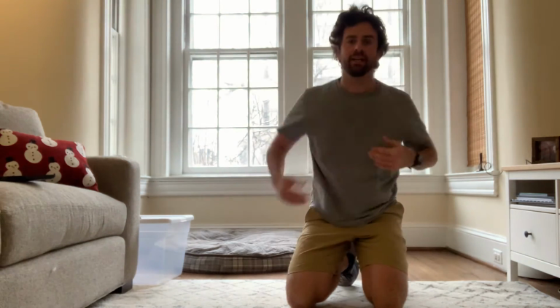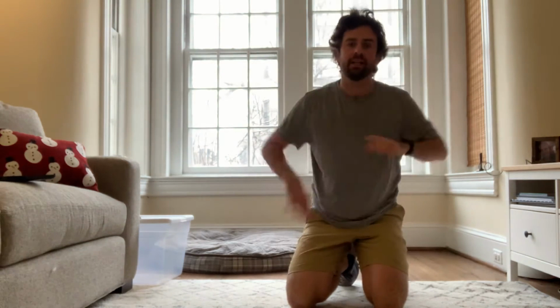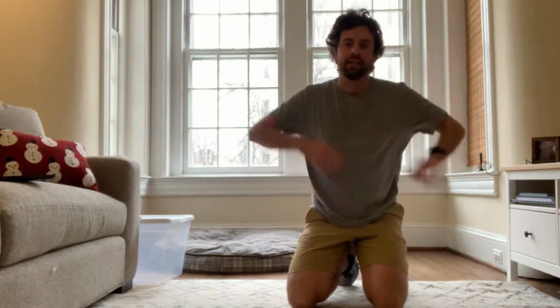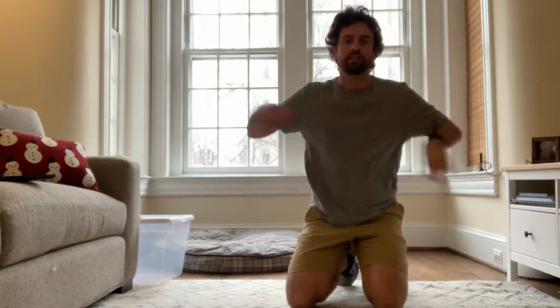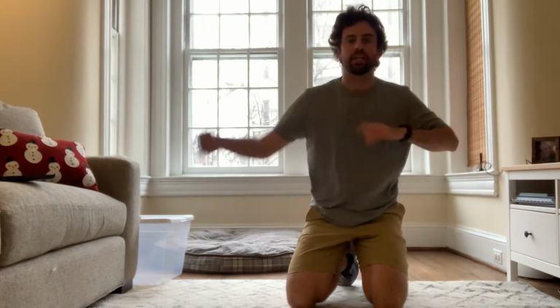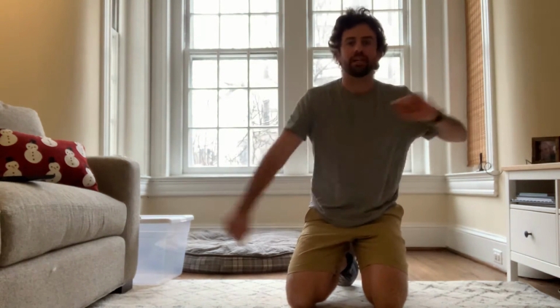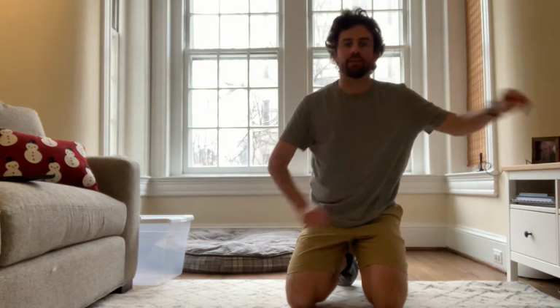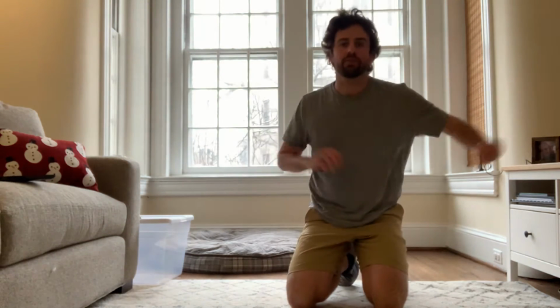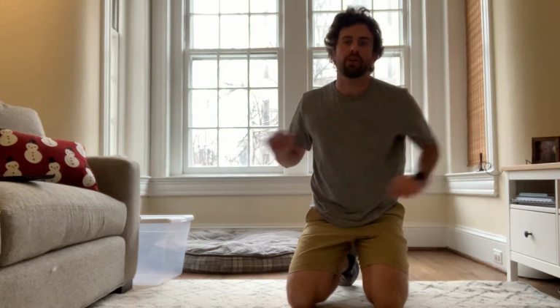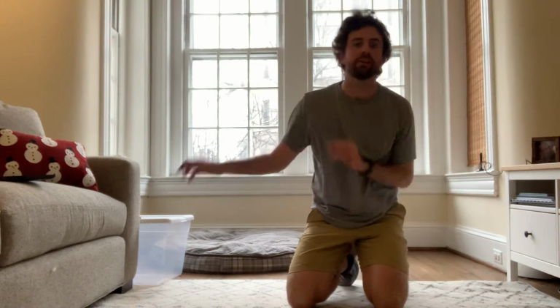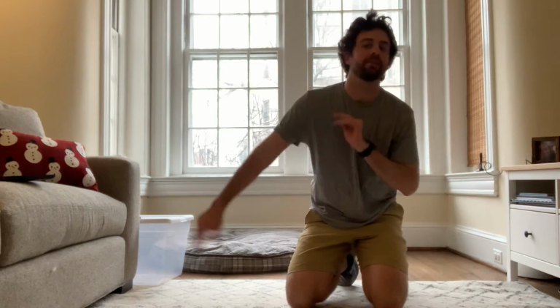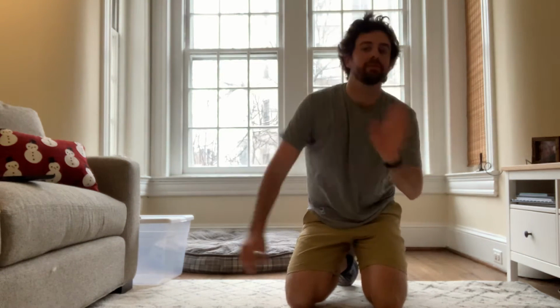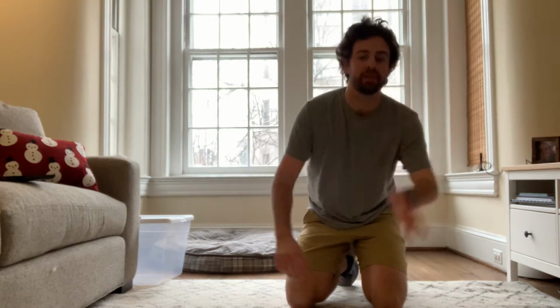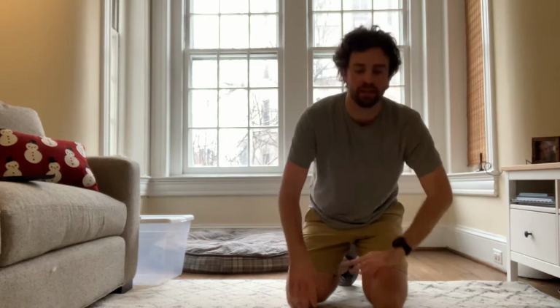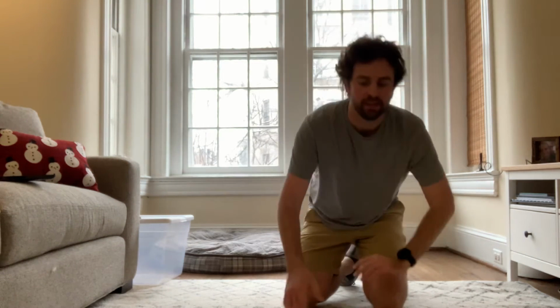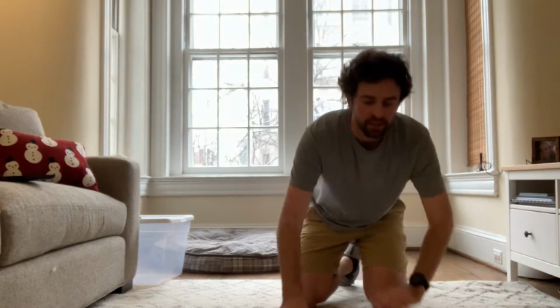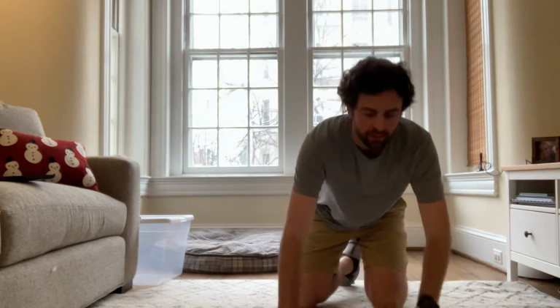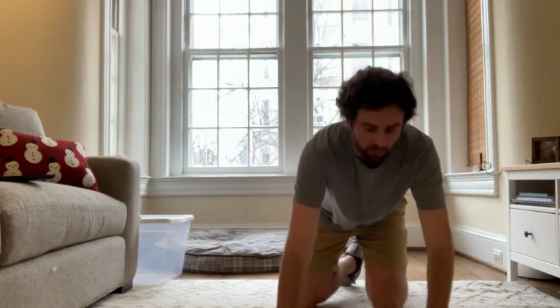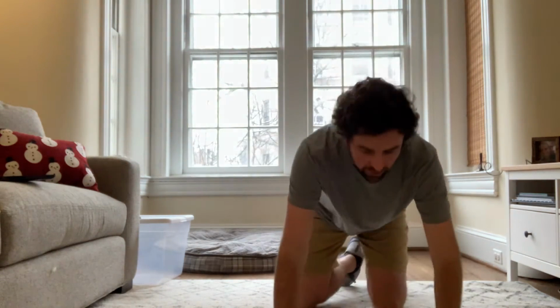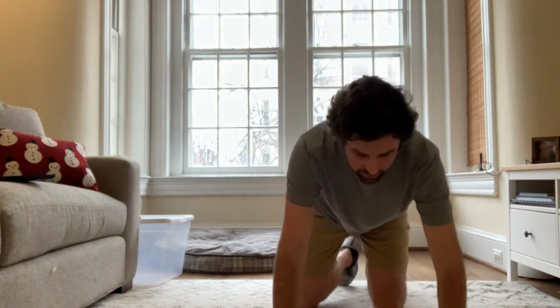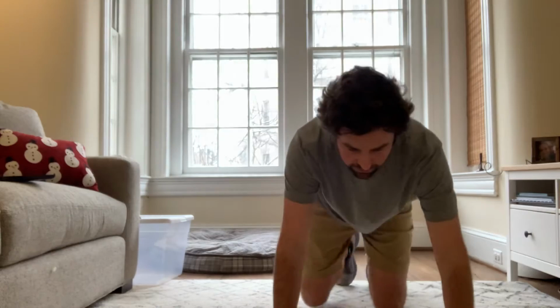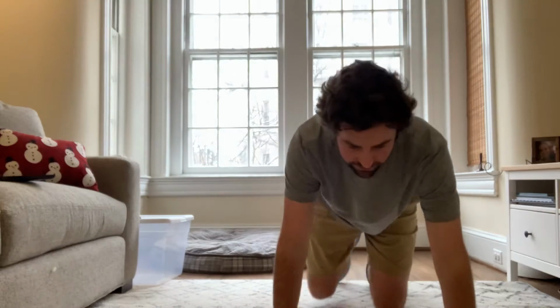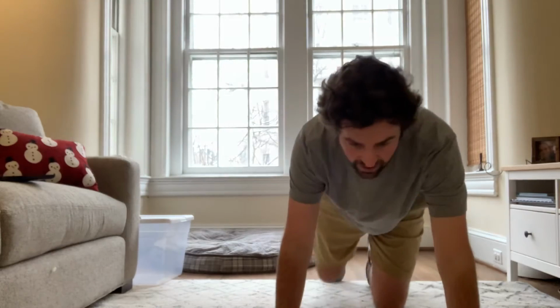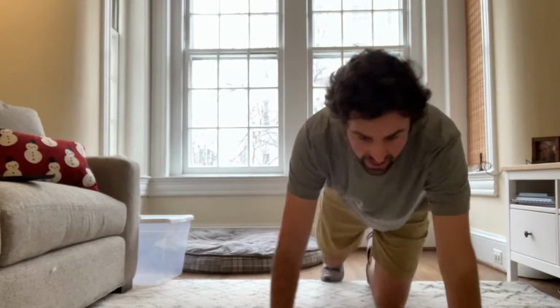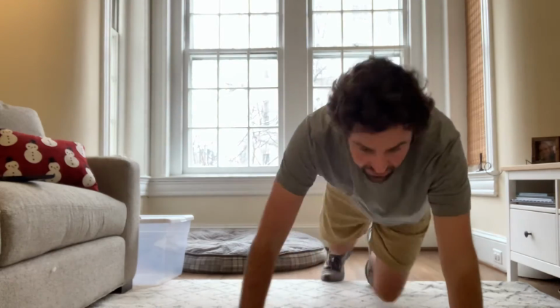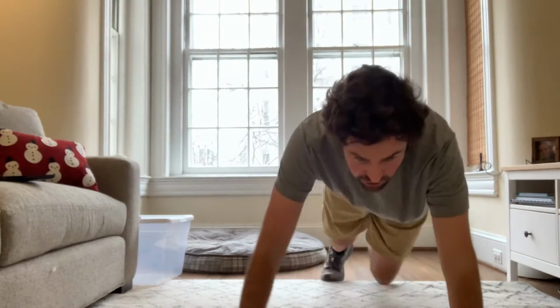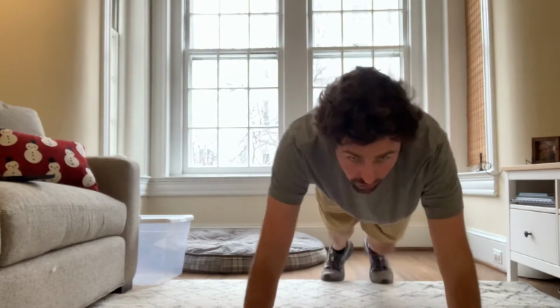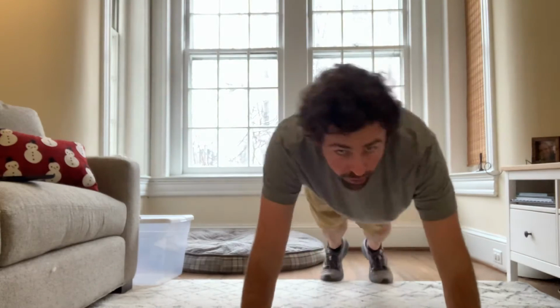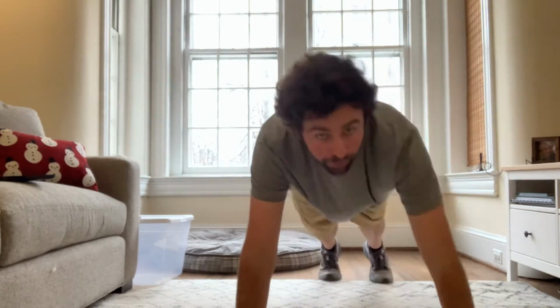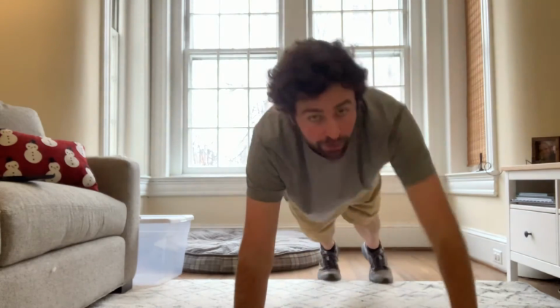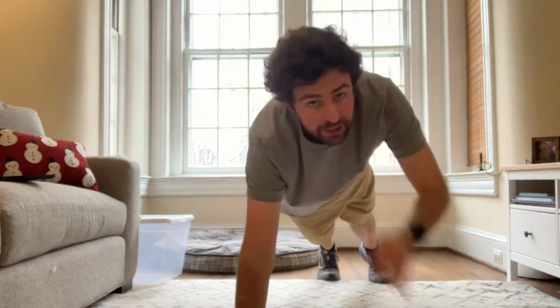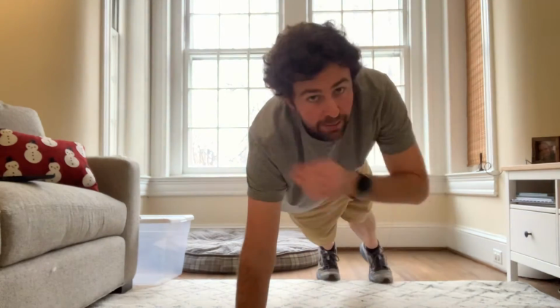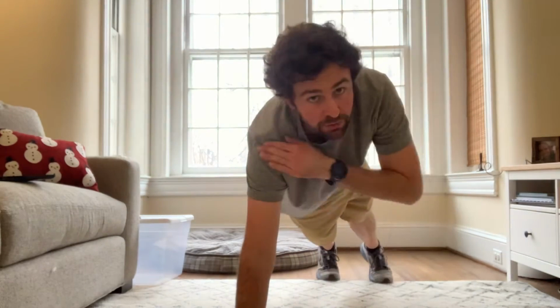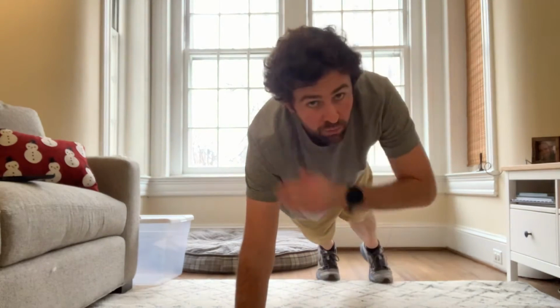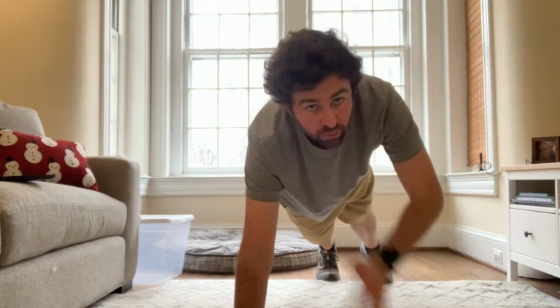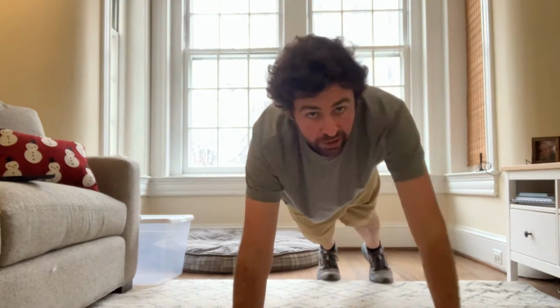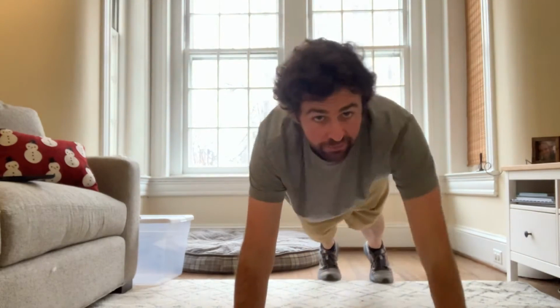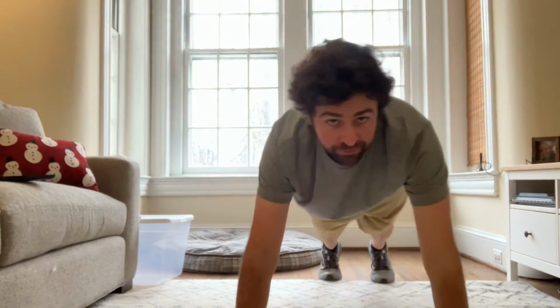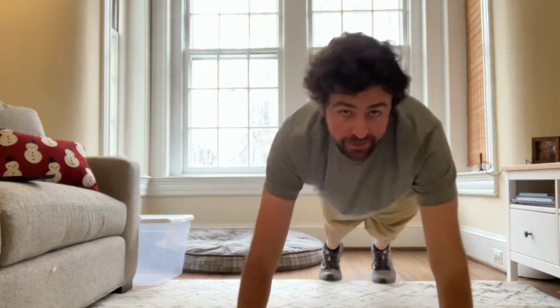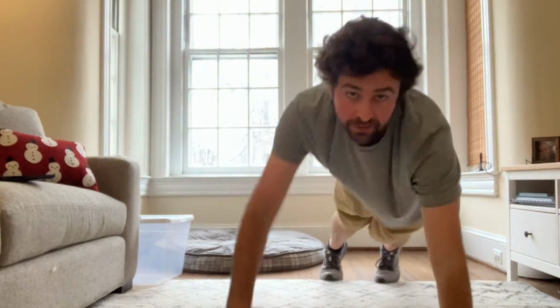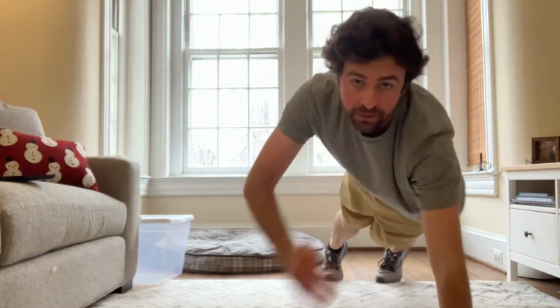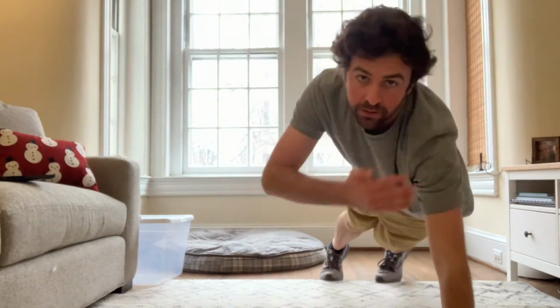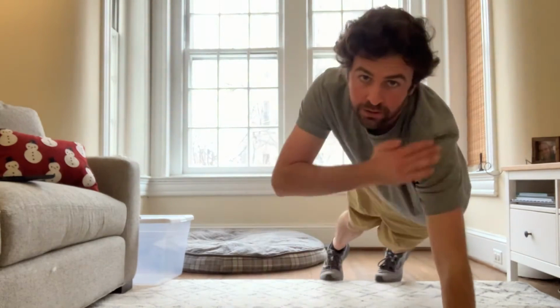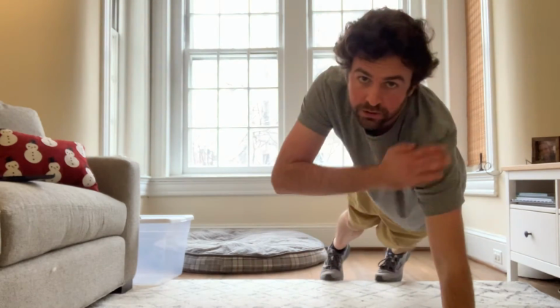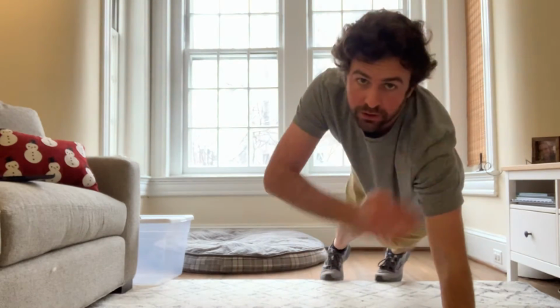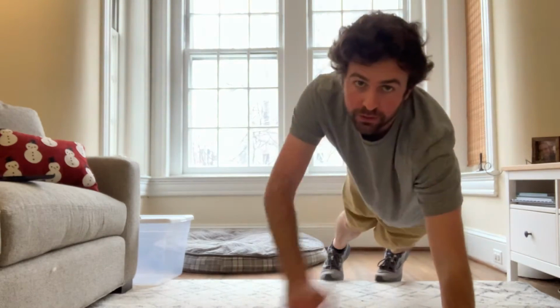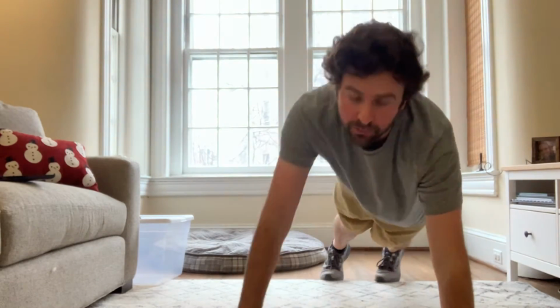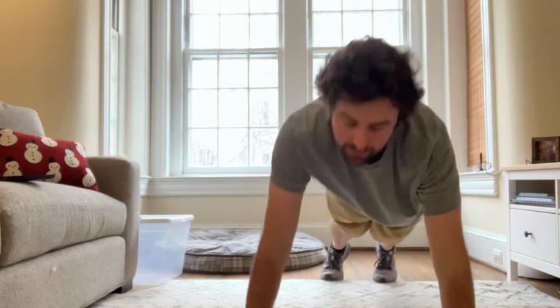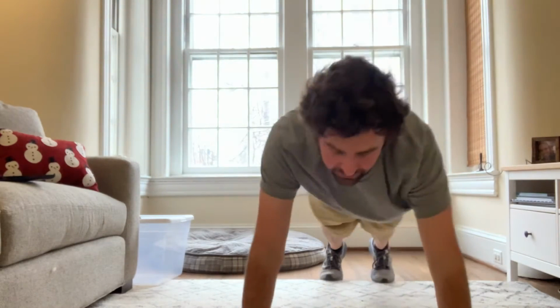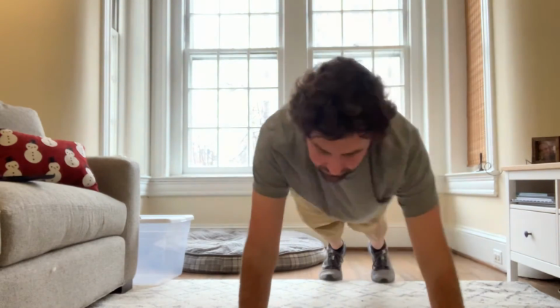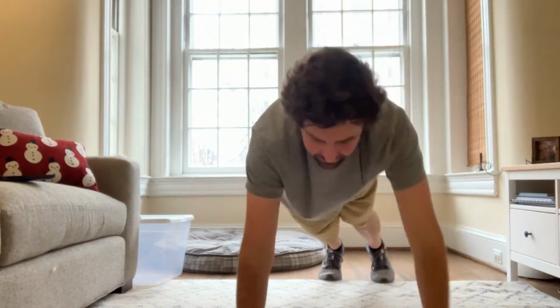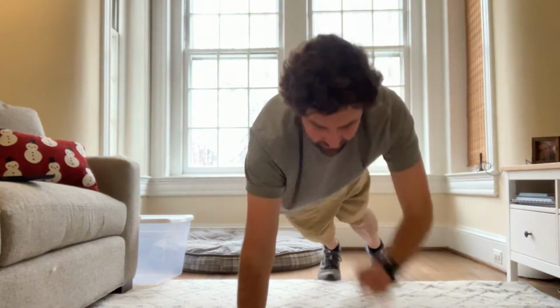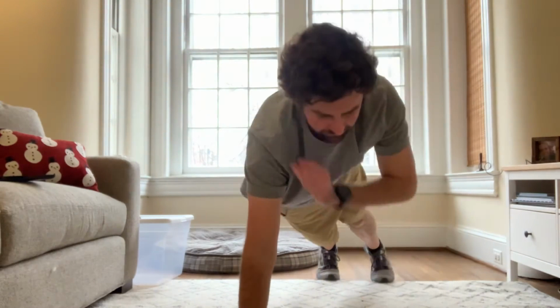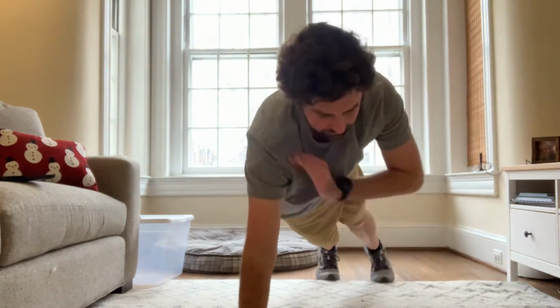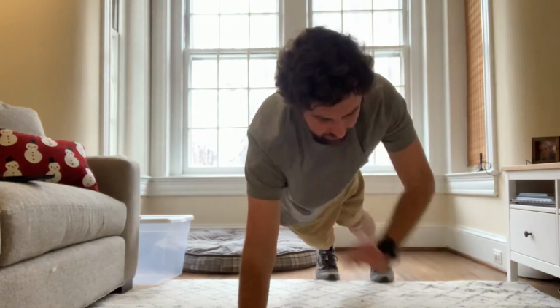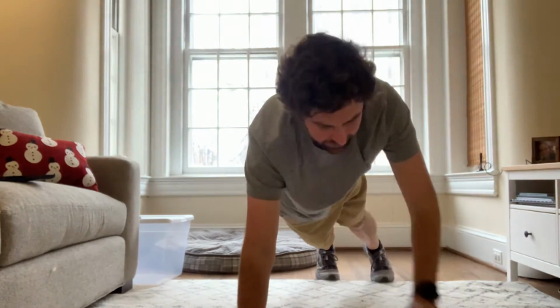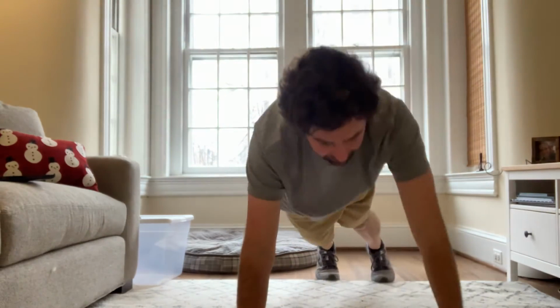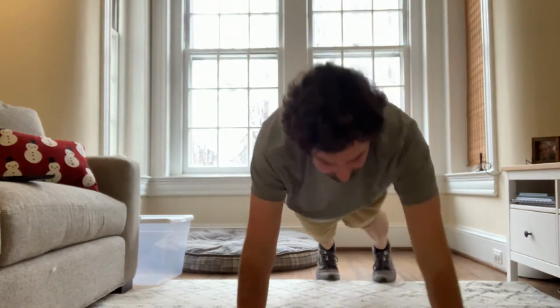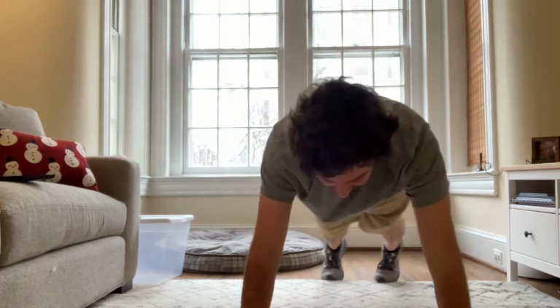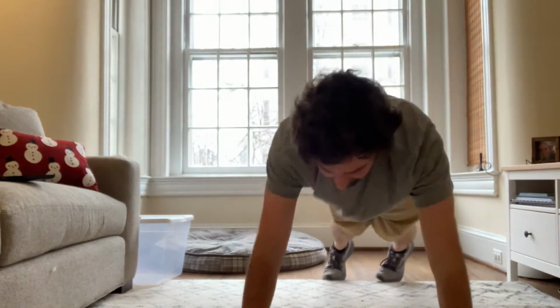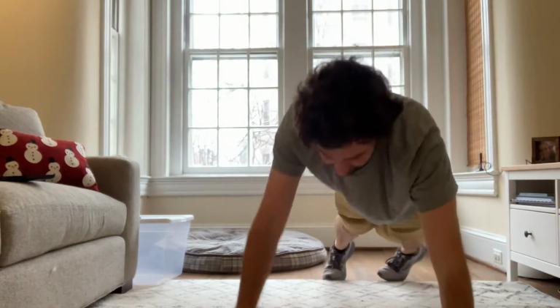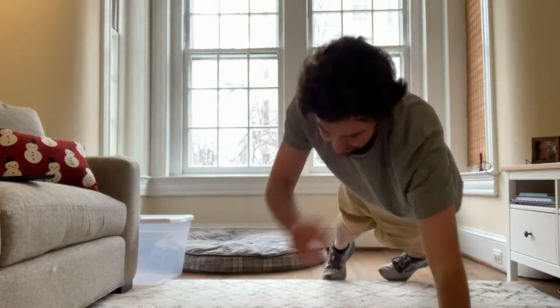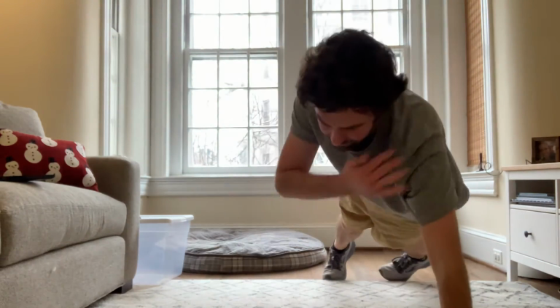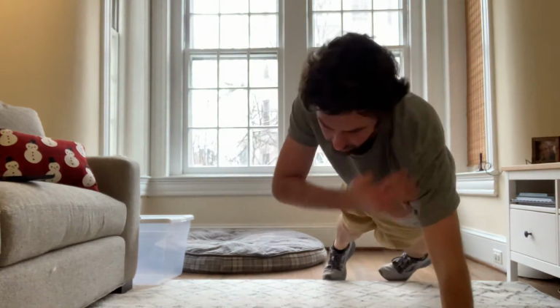Shake out those arms. We're going to do five shoulder push-ups. 1, 2, 3, 4,